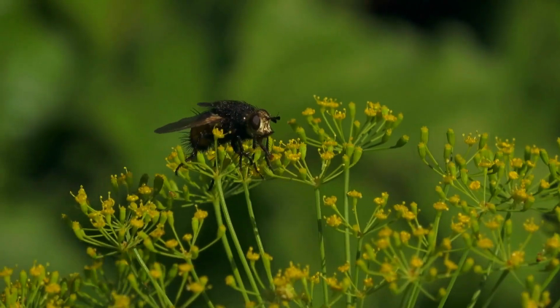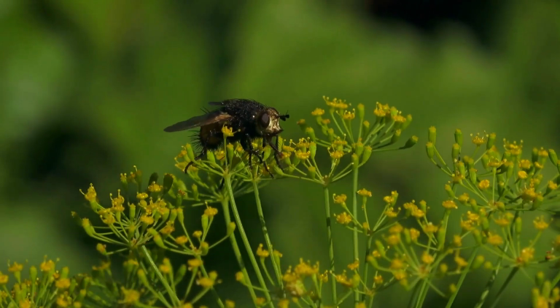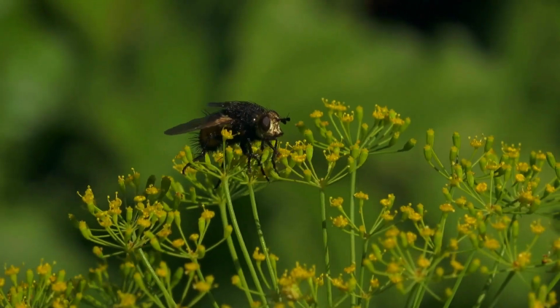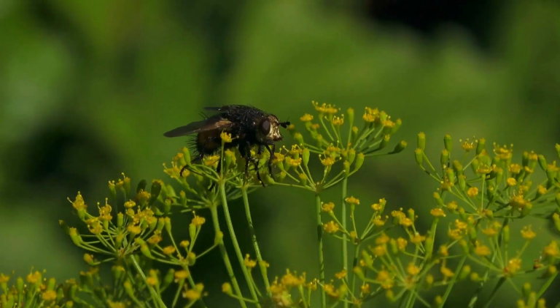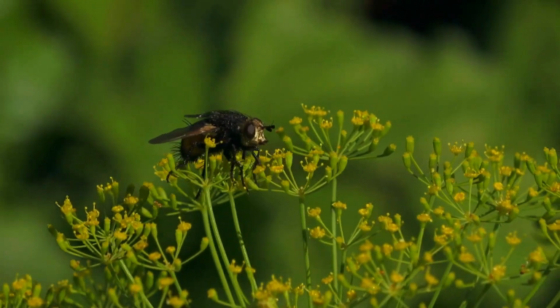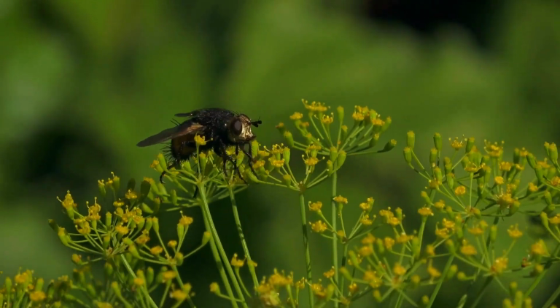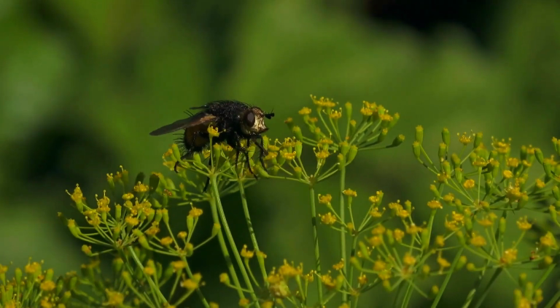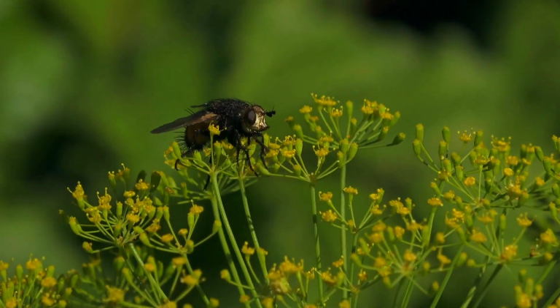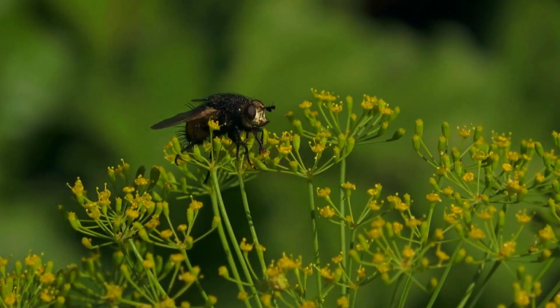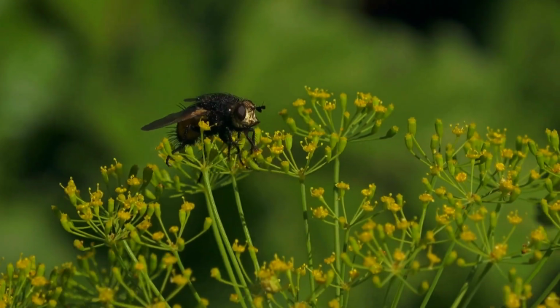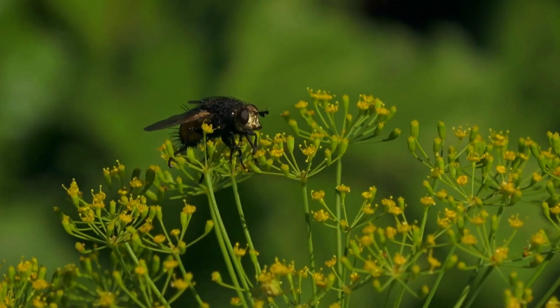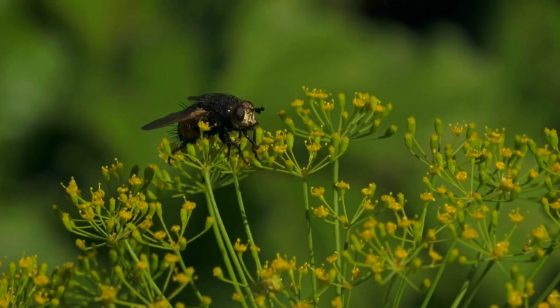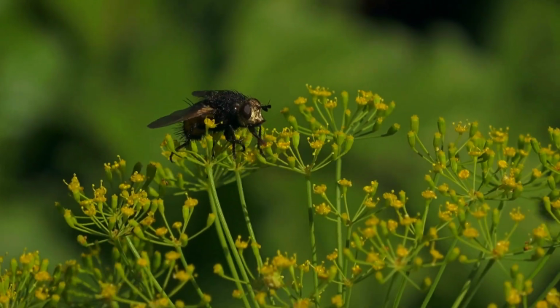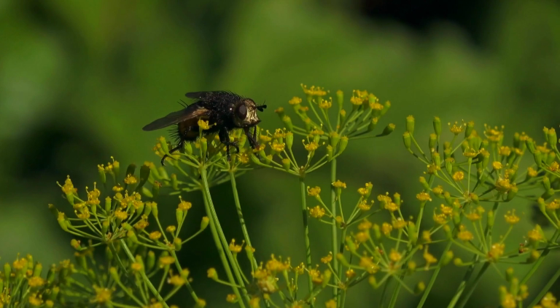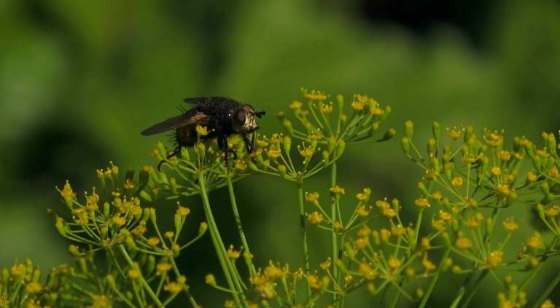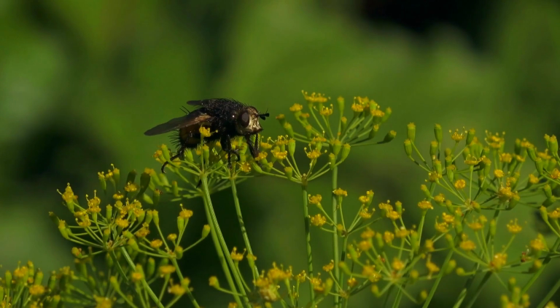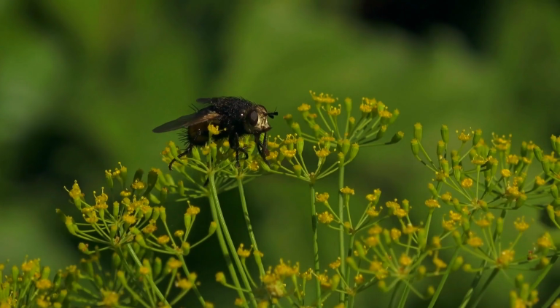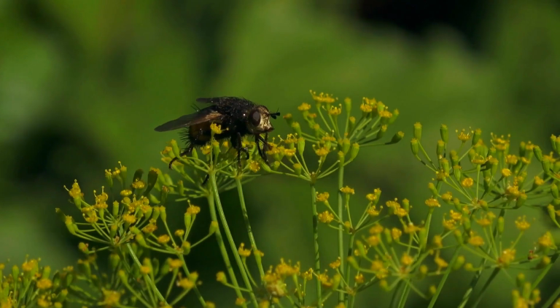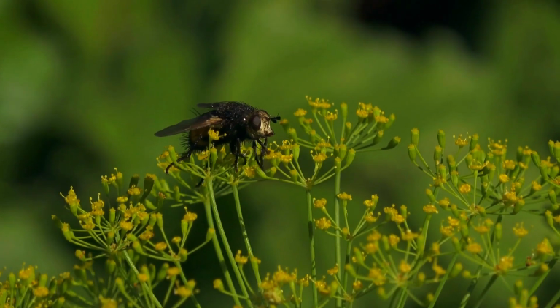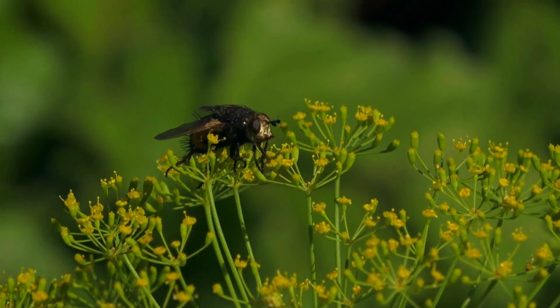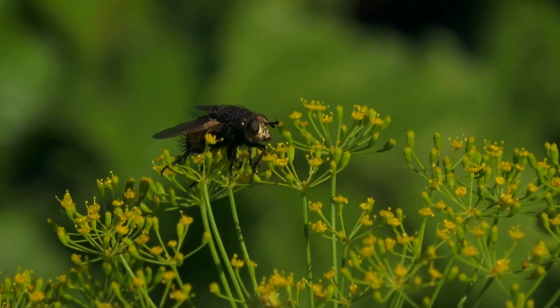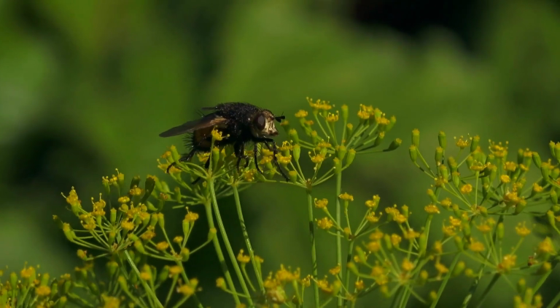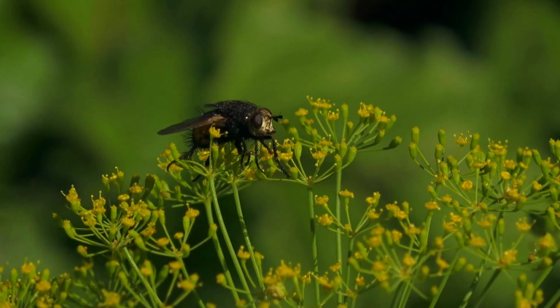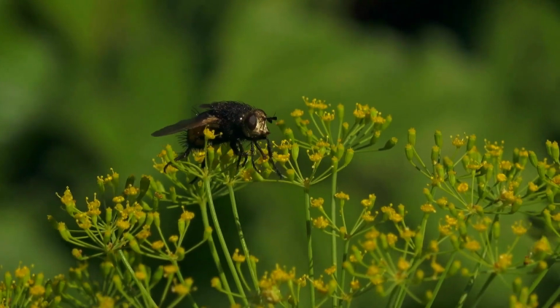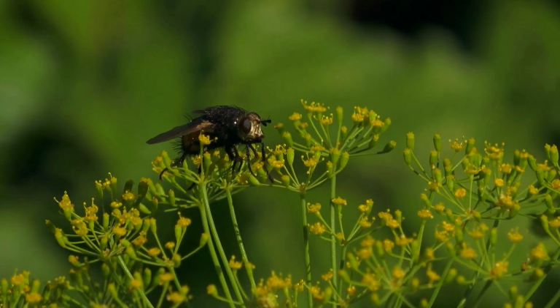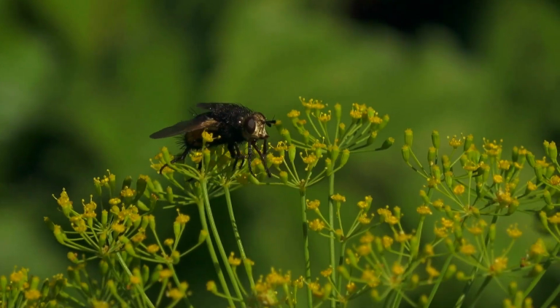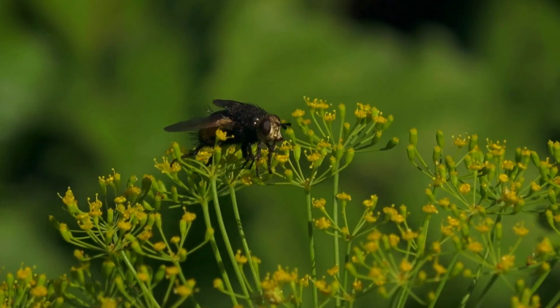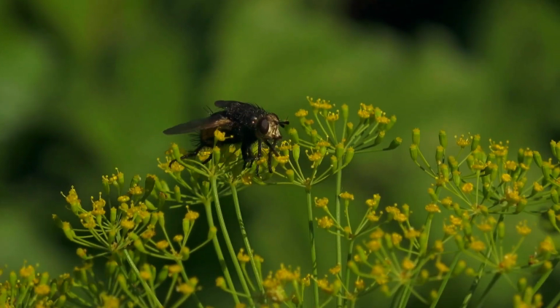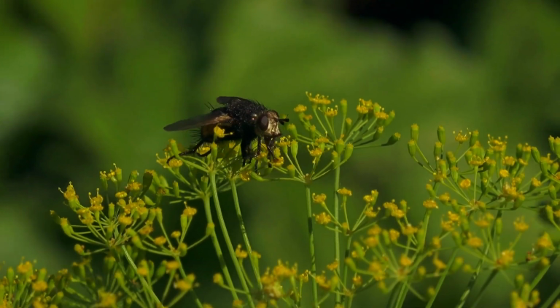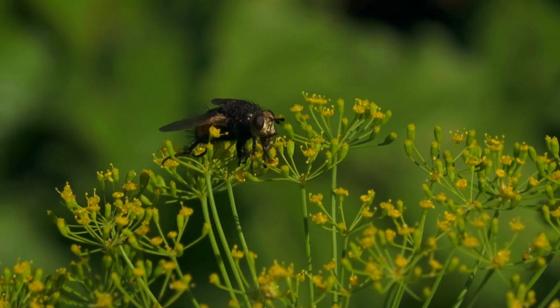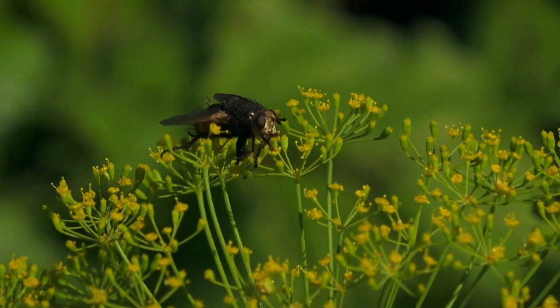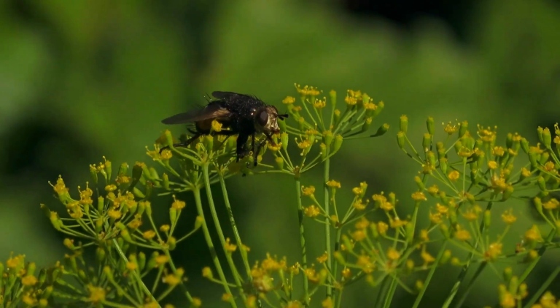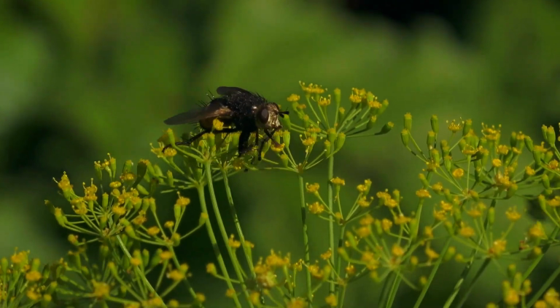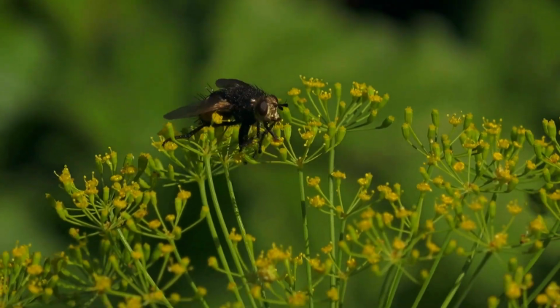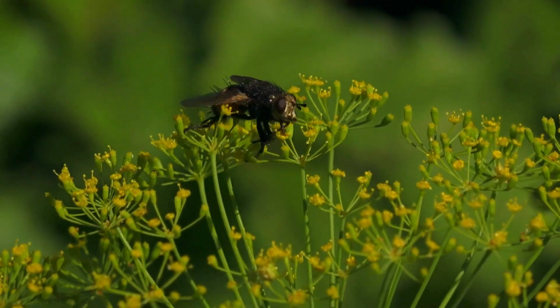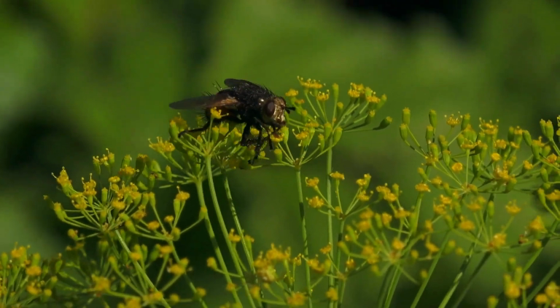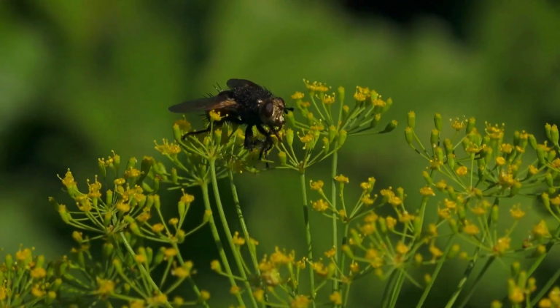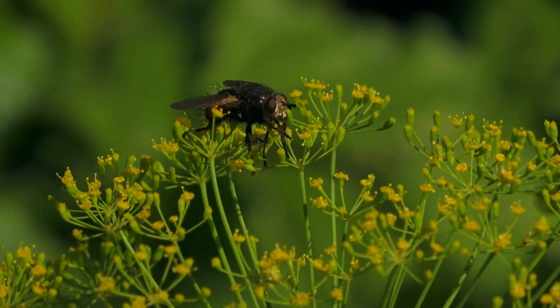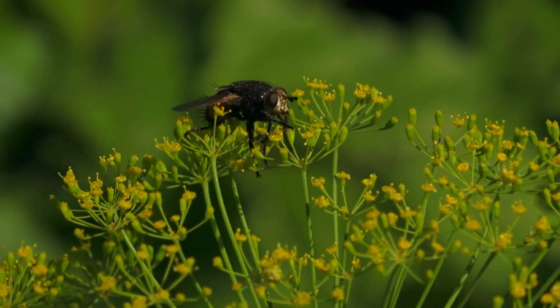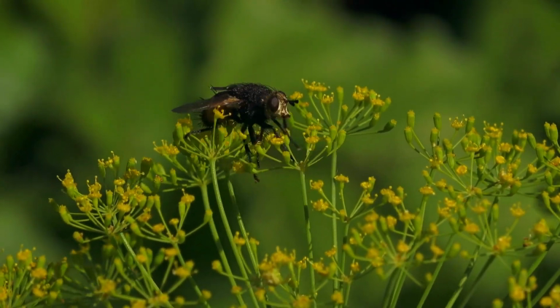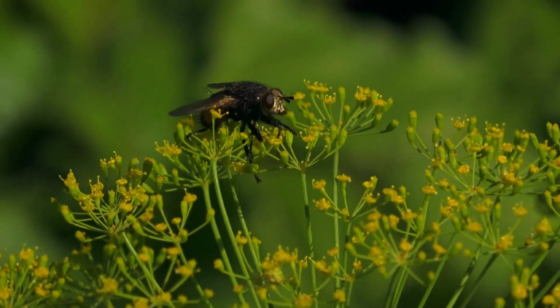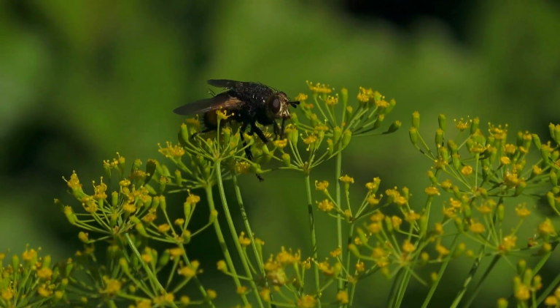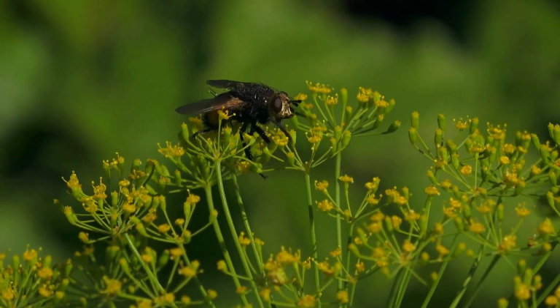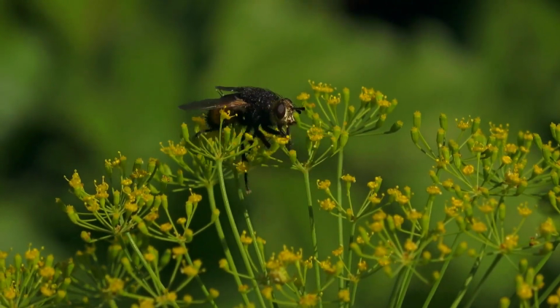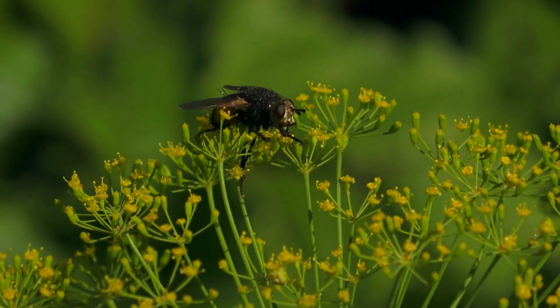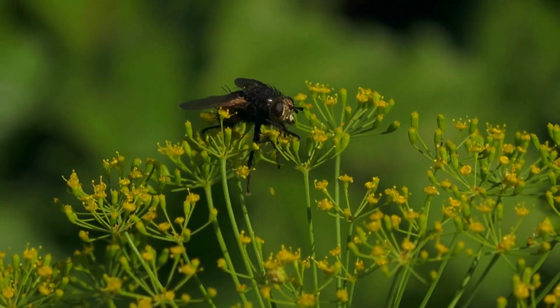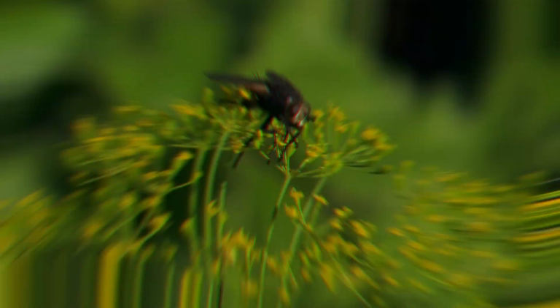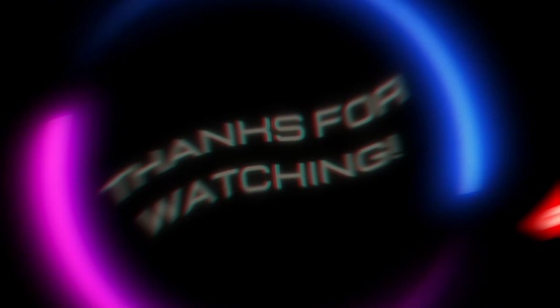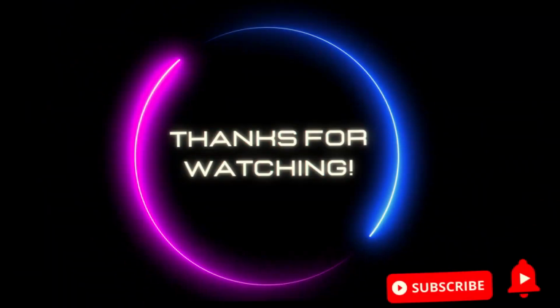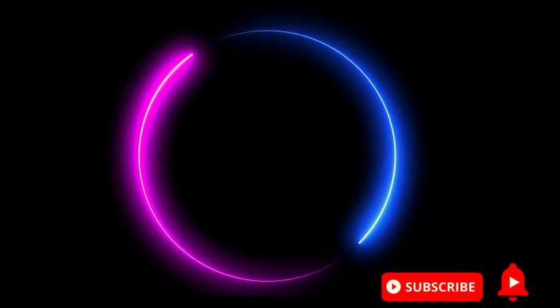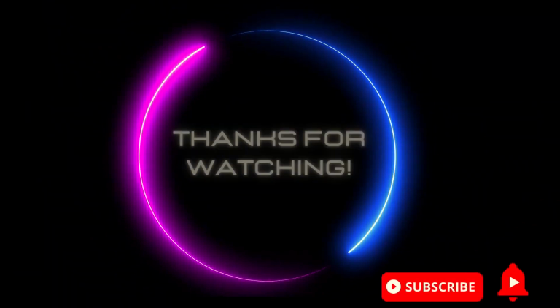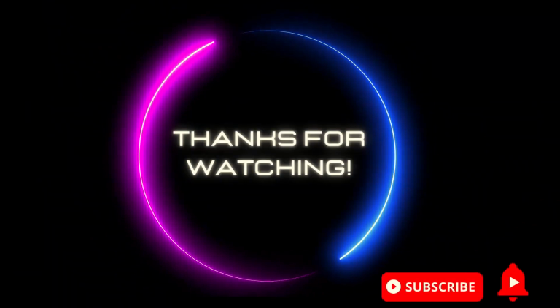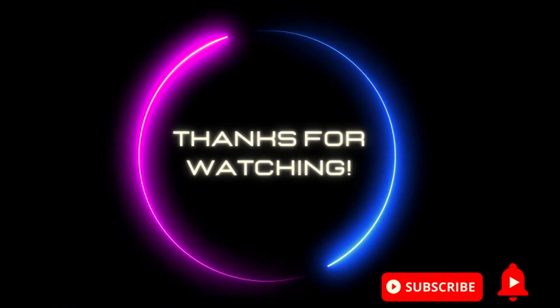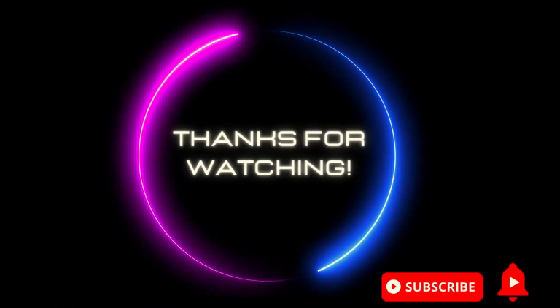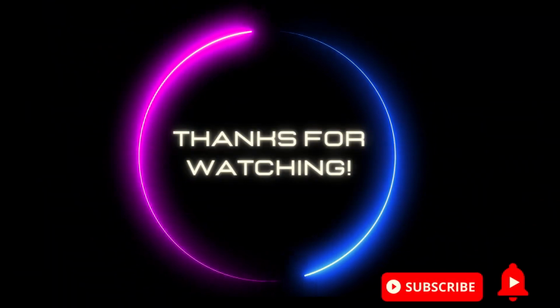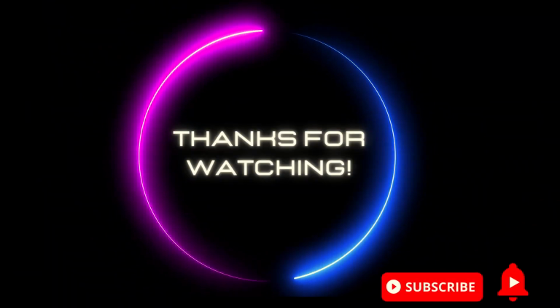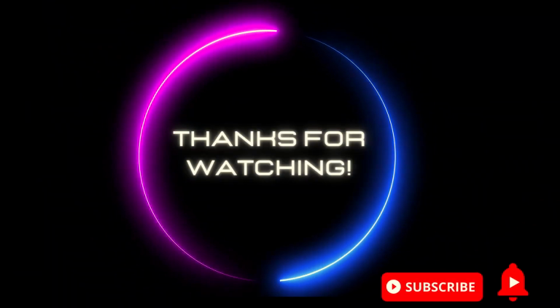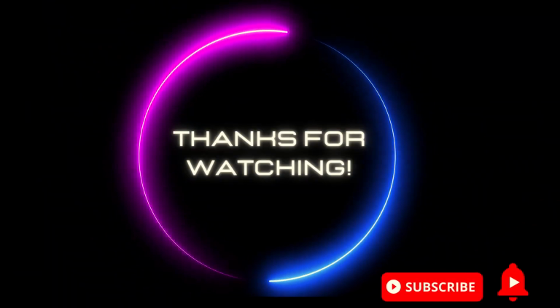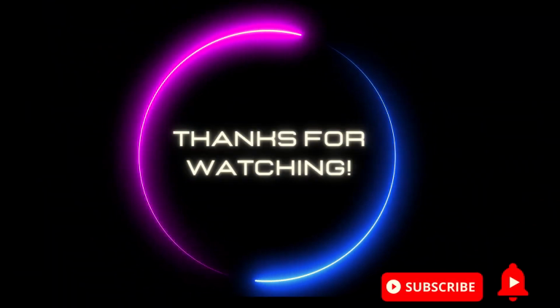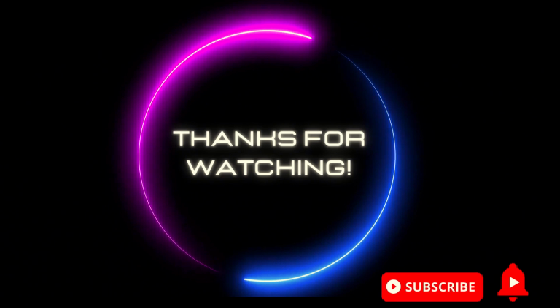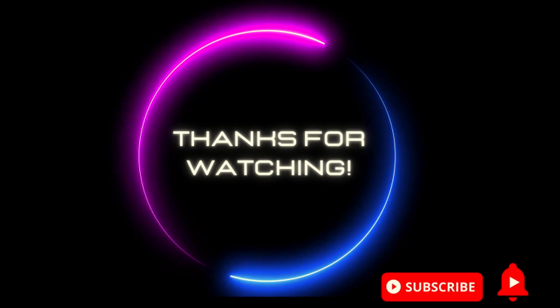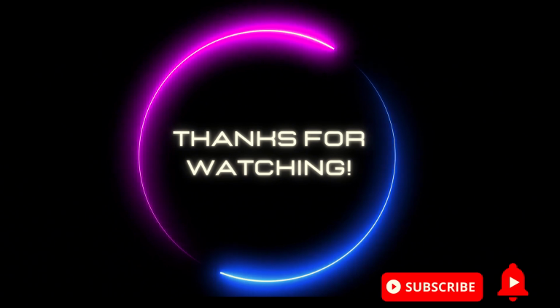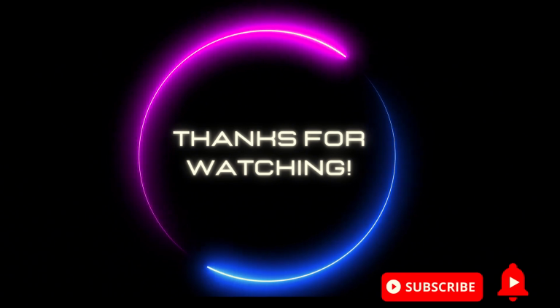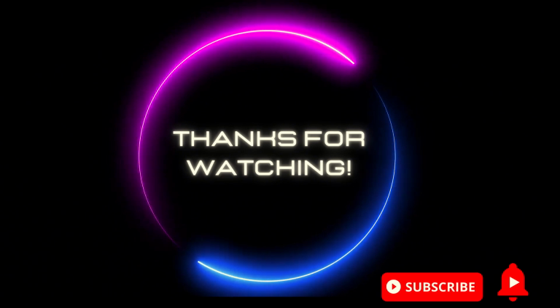Now you know why flies rub their tarsi together. You can support us by liking the video. Goodbye!